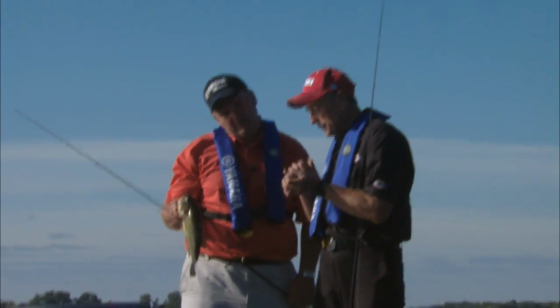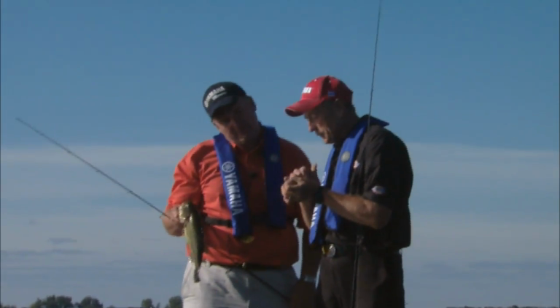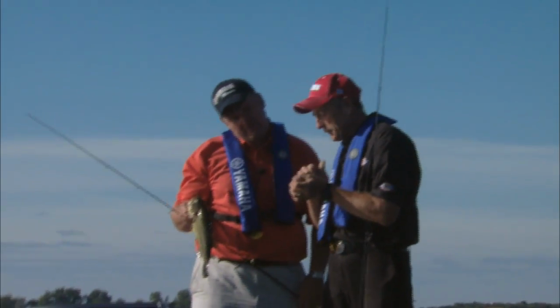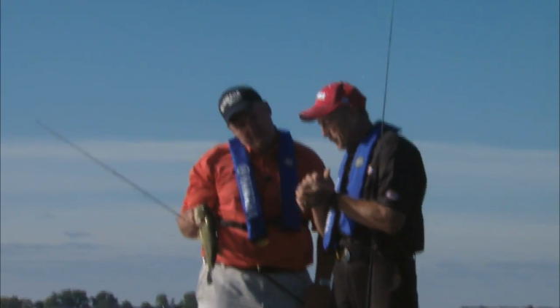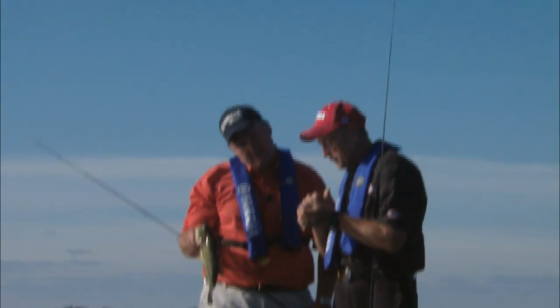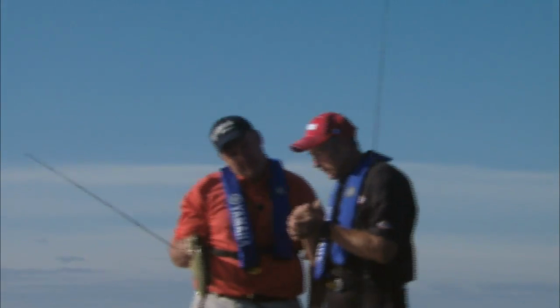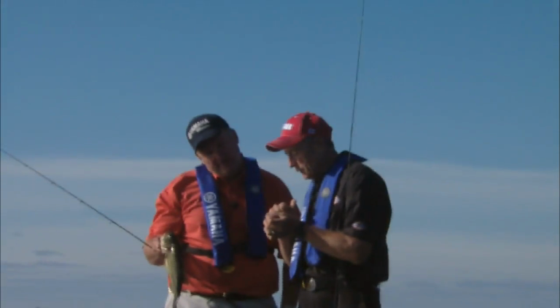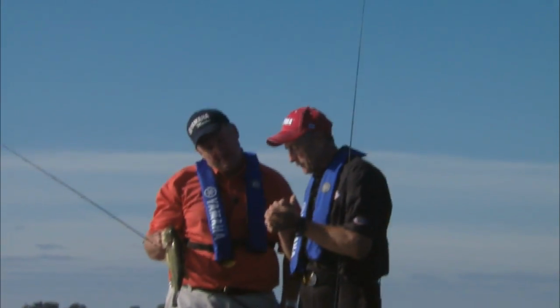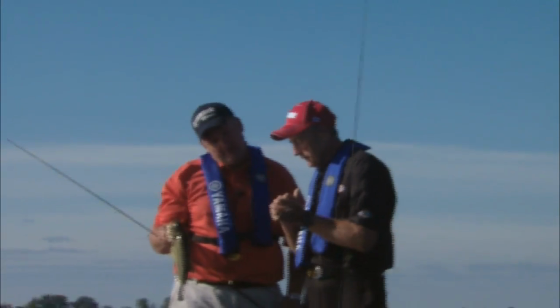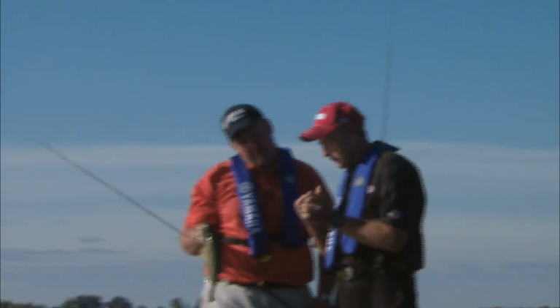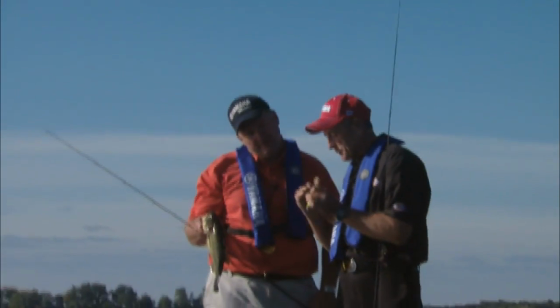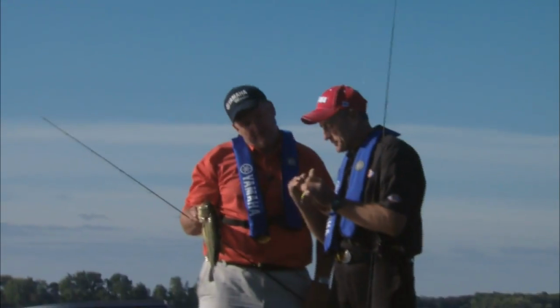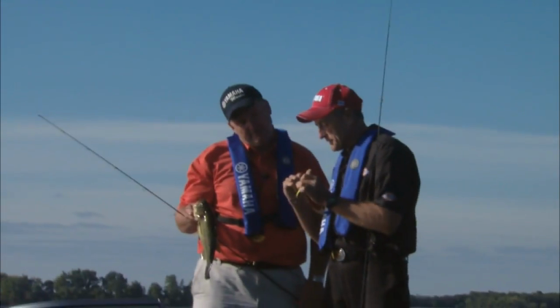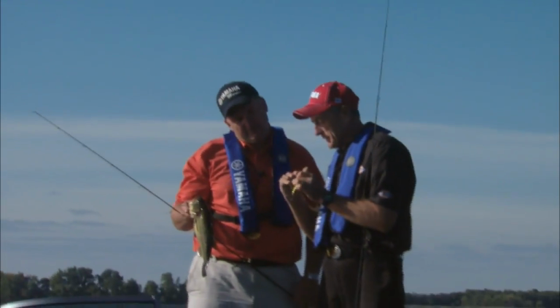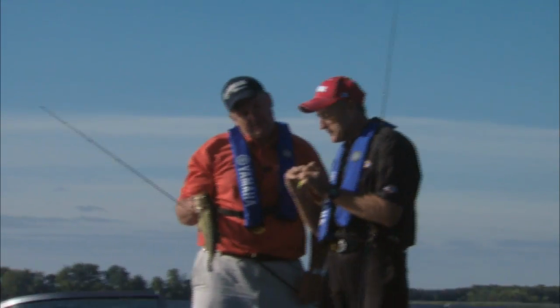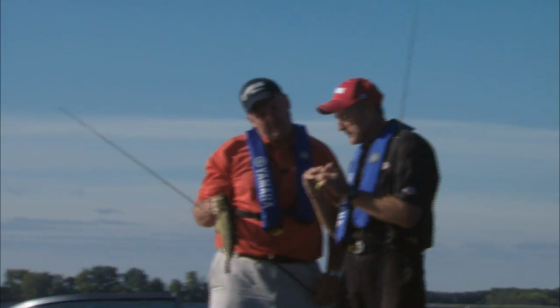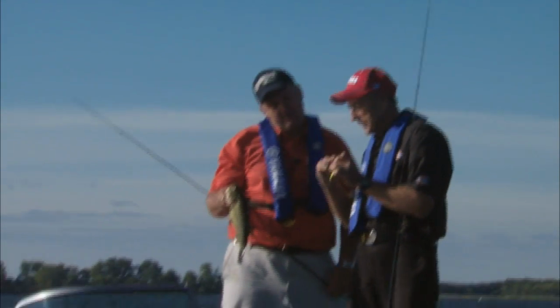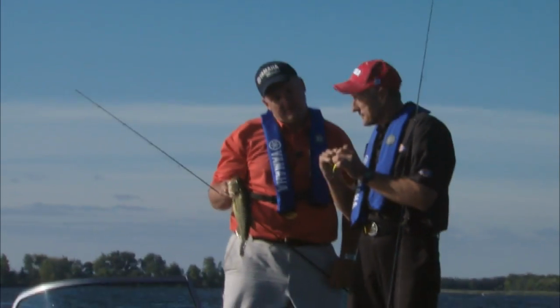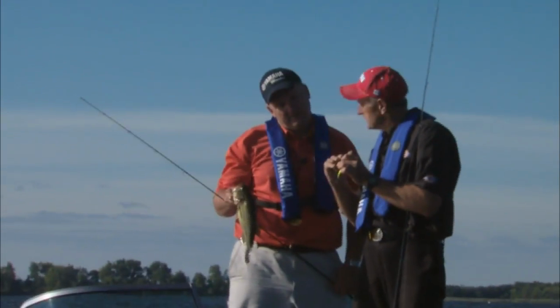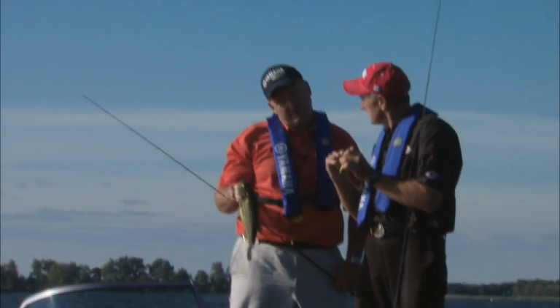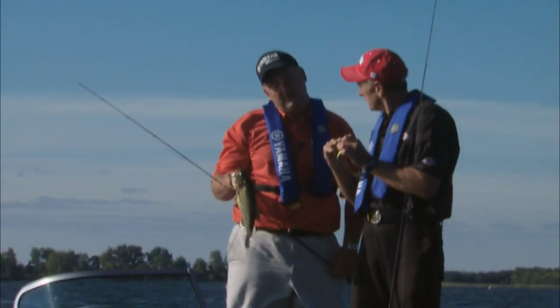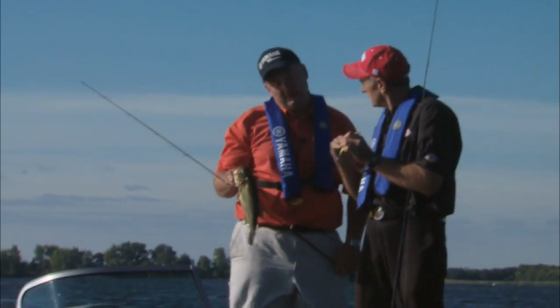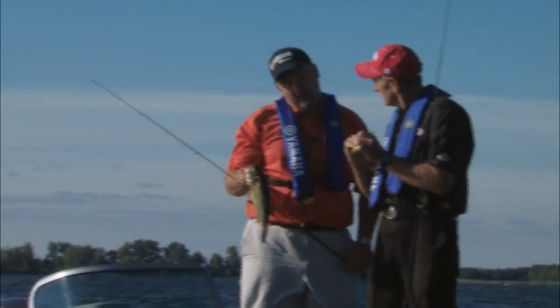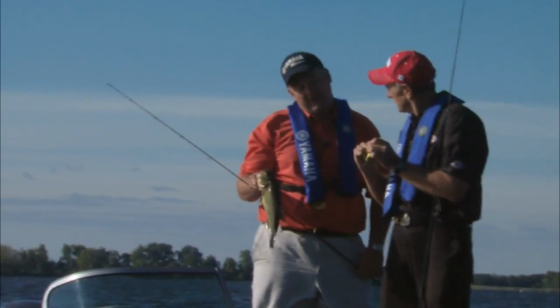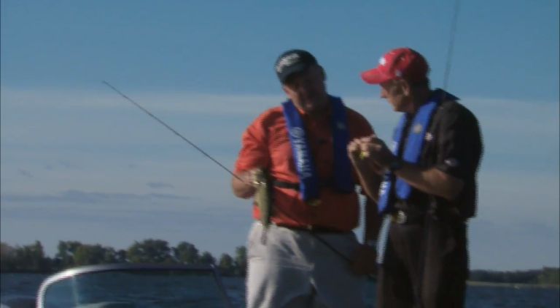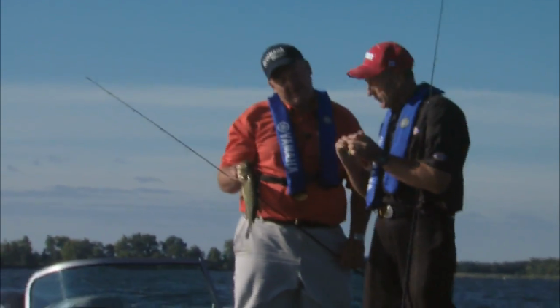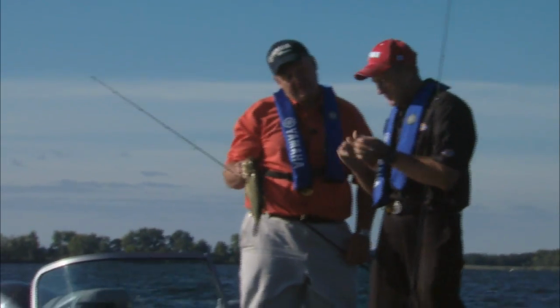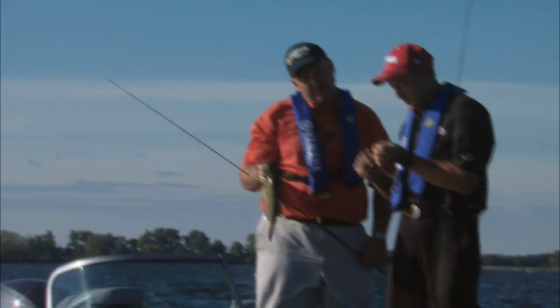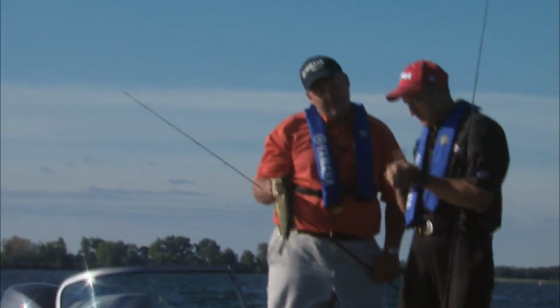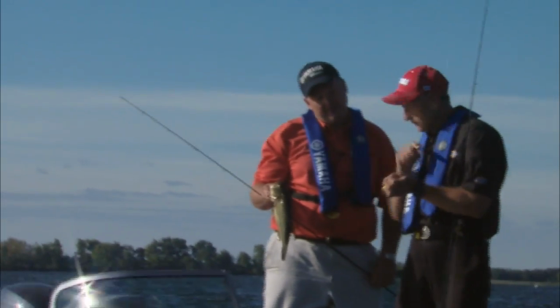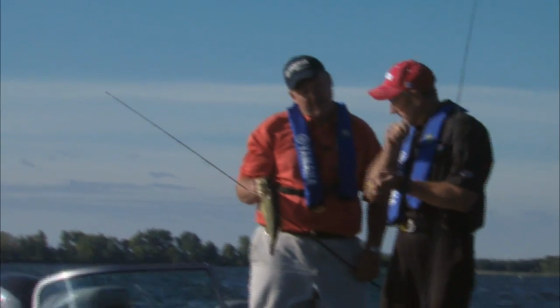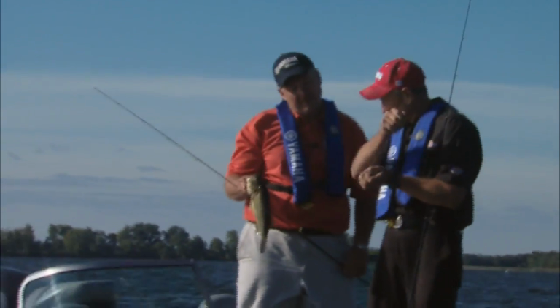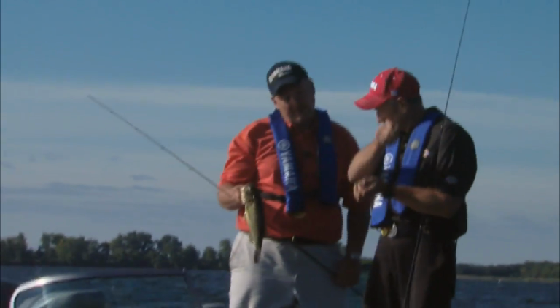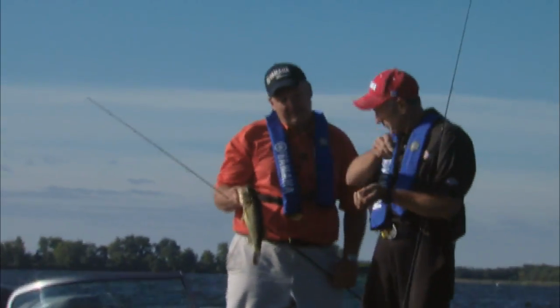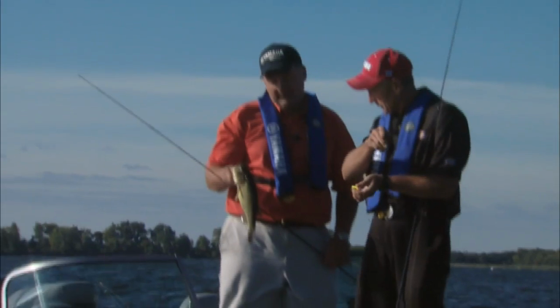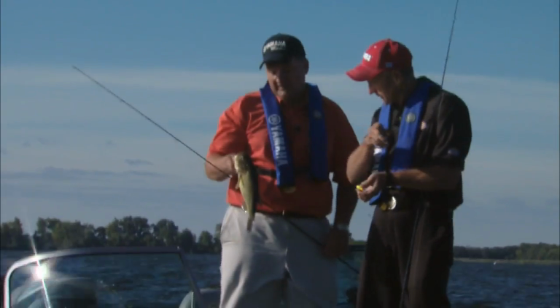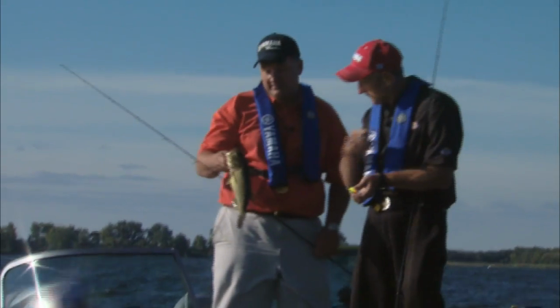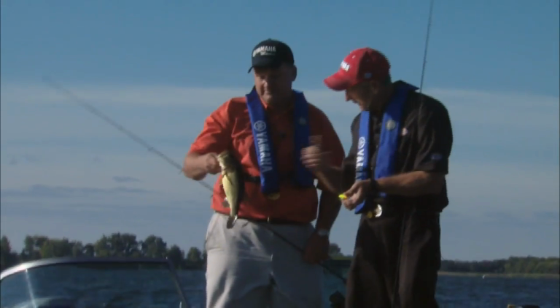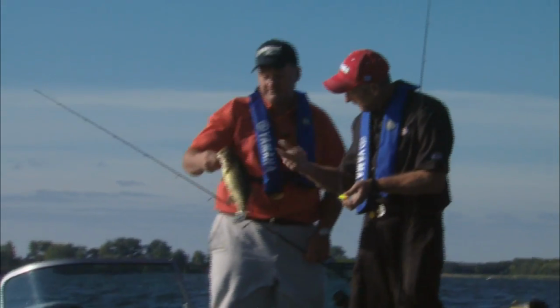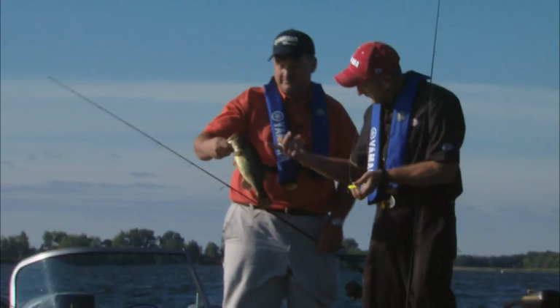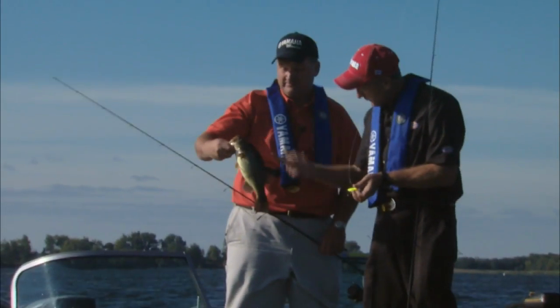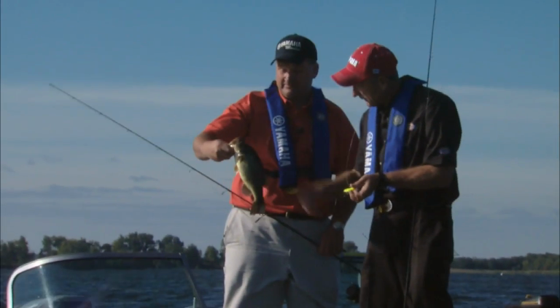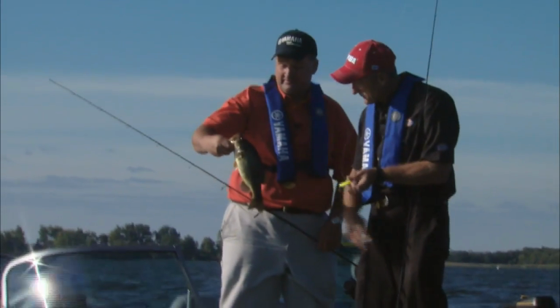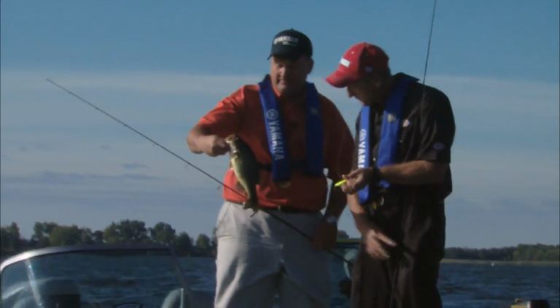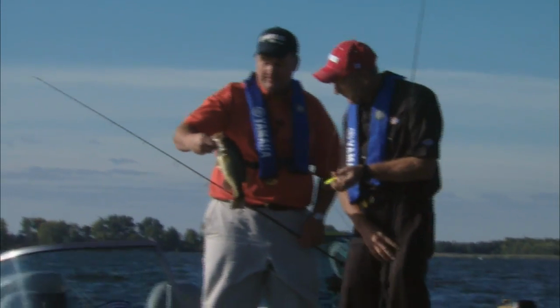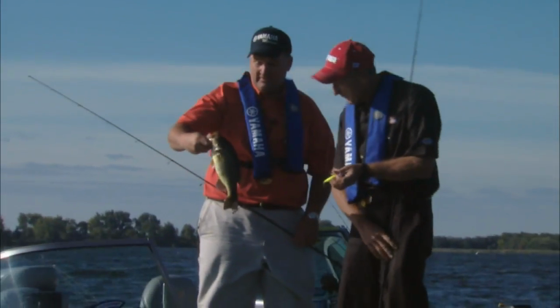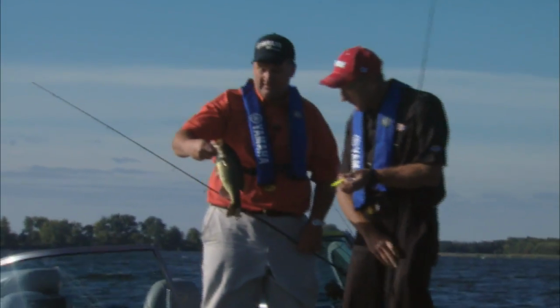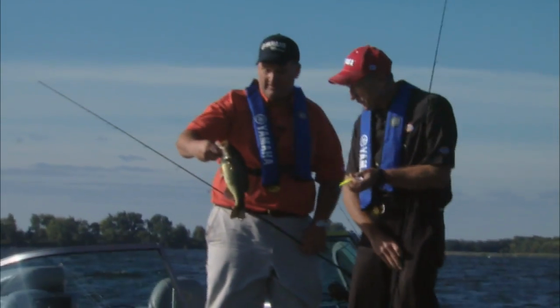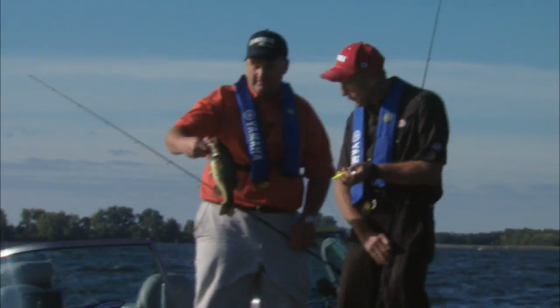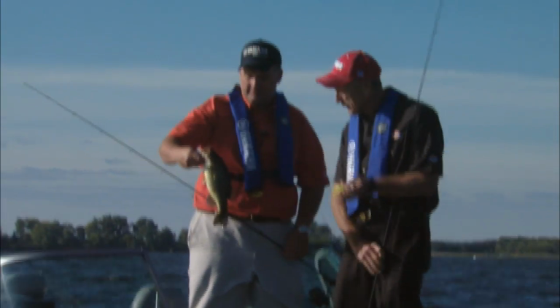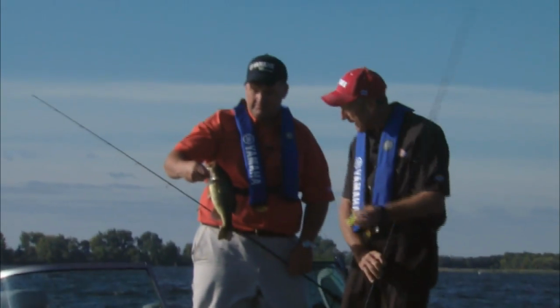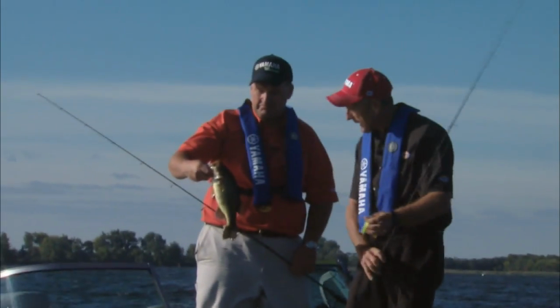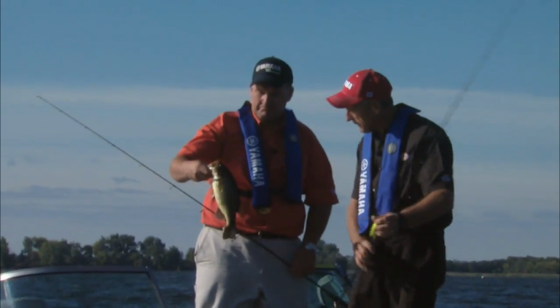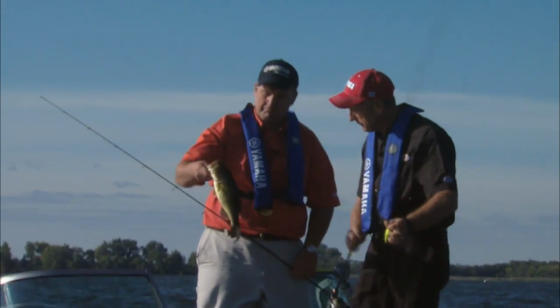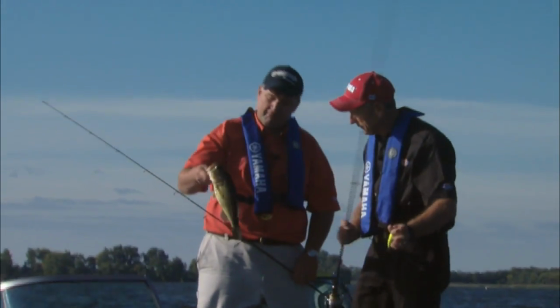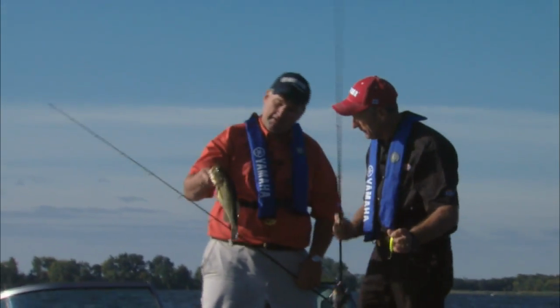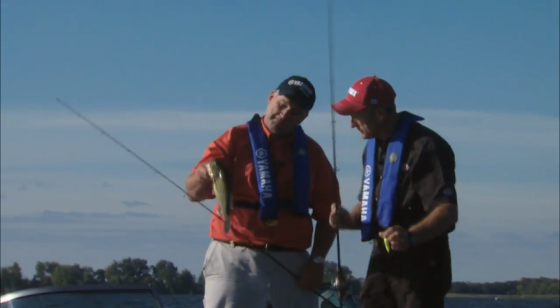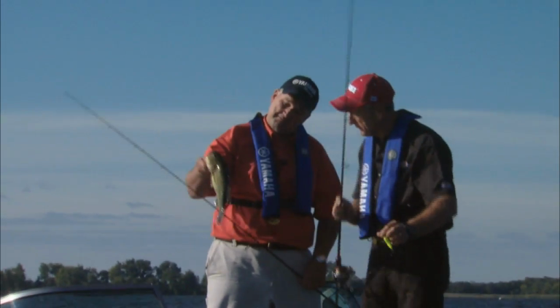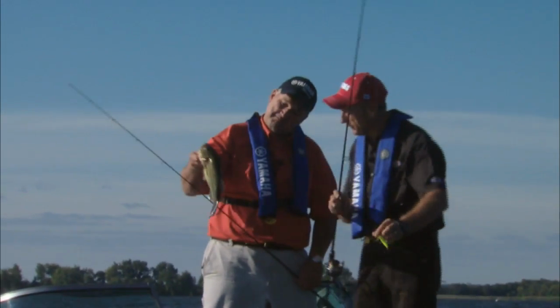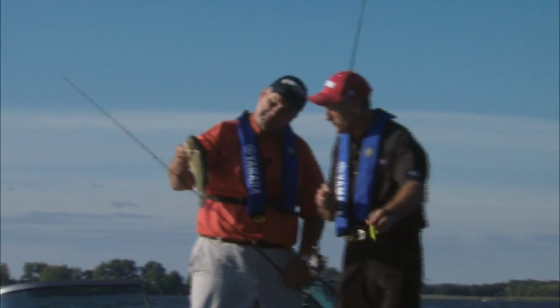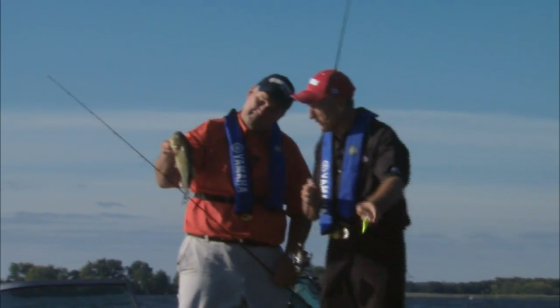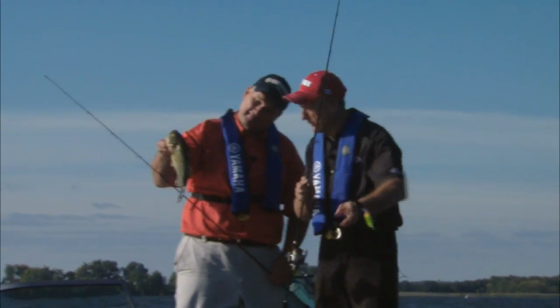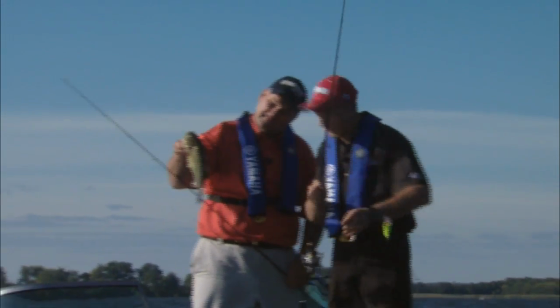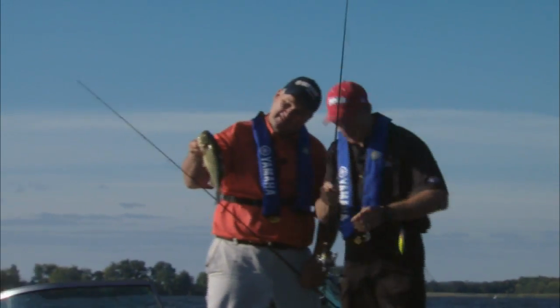I don't know if he would have been hooked if it was the same size as the other hooks. He's about two and a half pounds — a little chunkier.